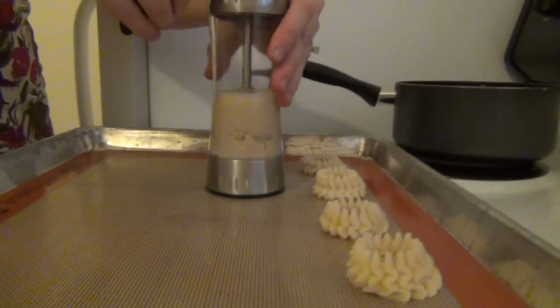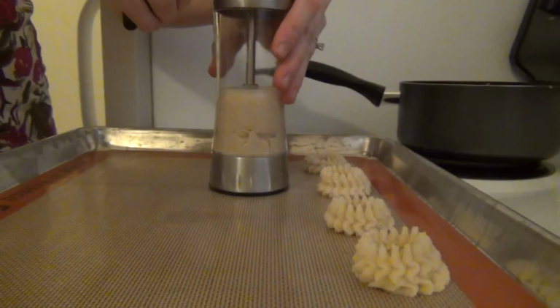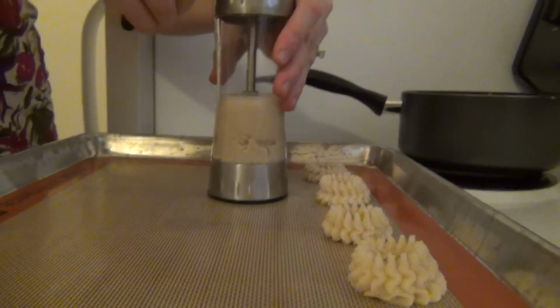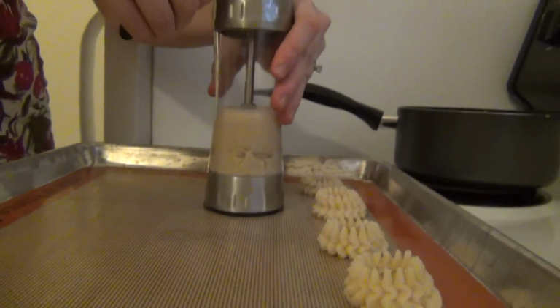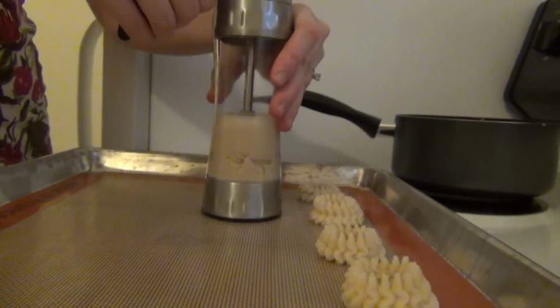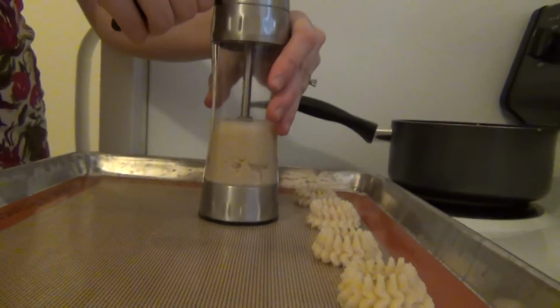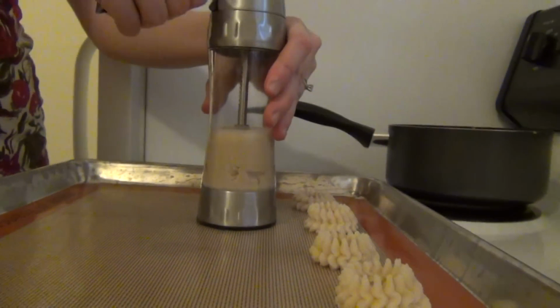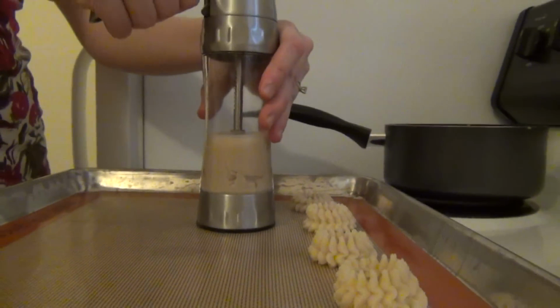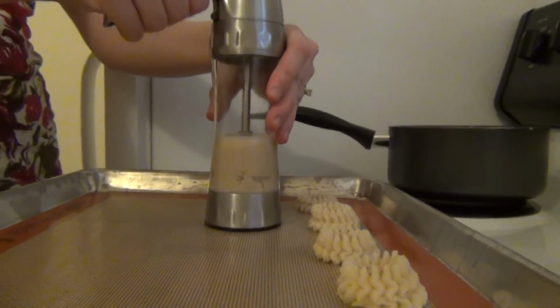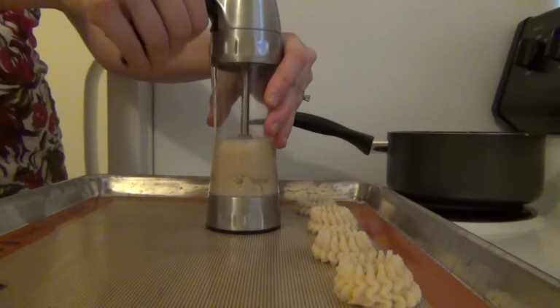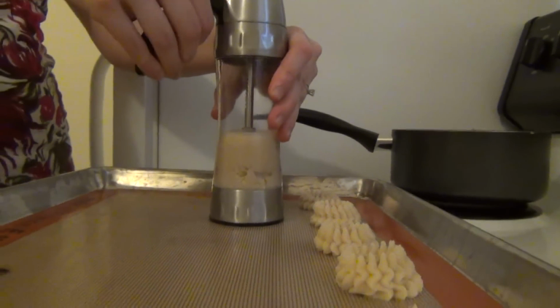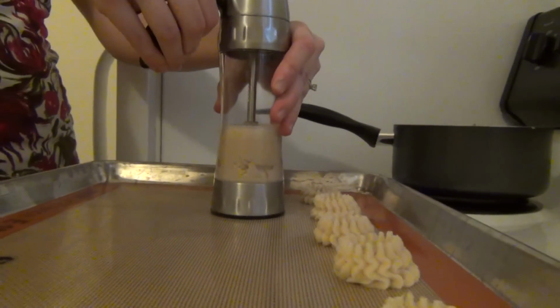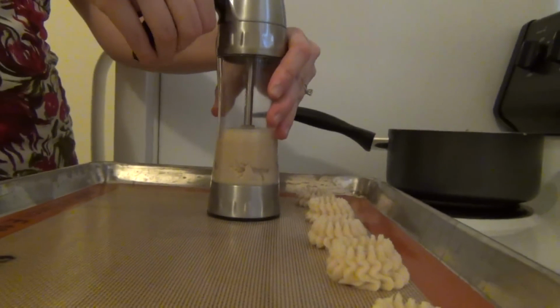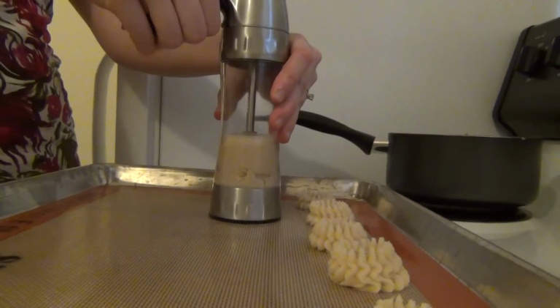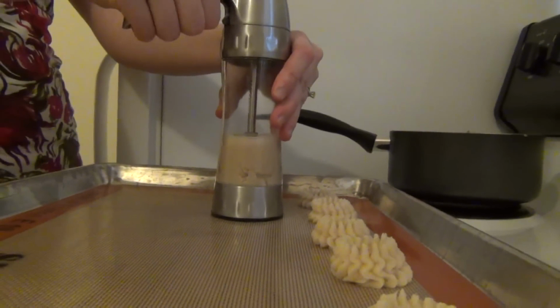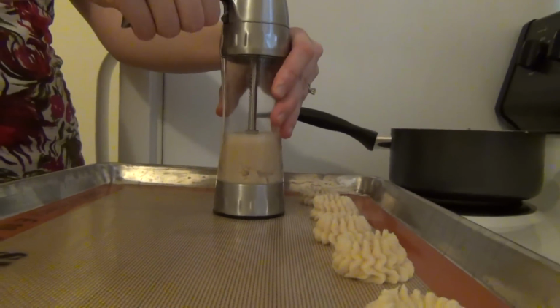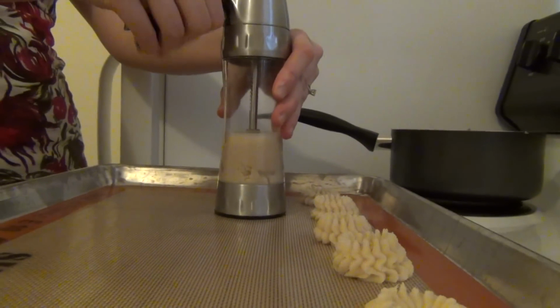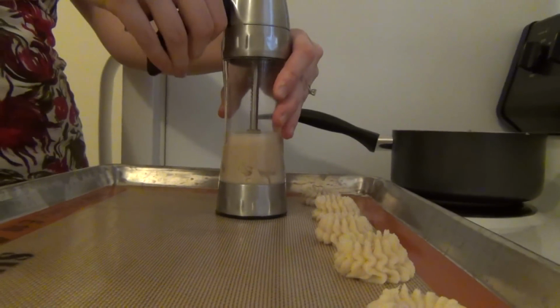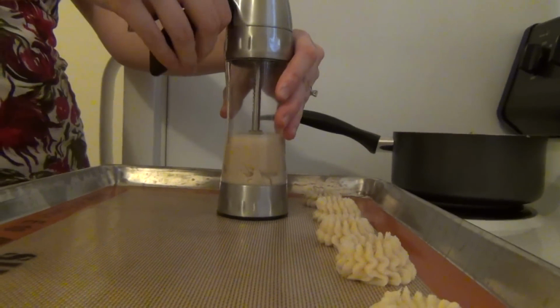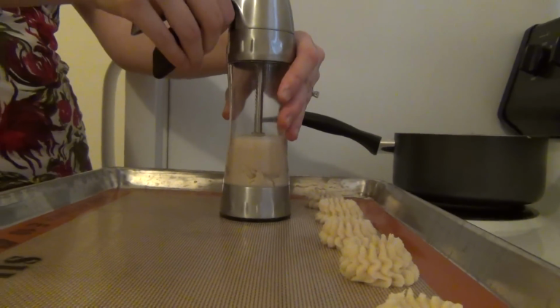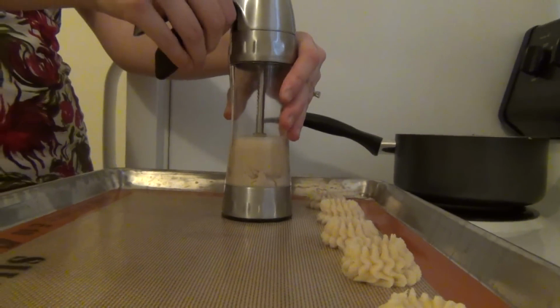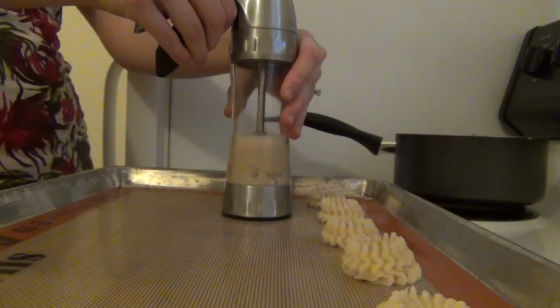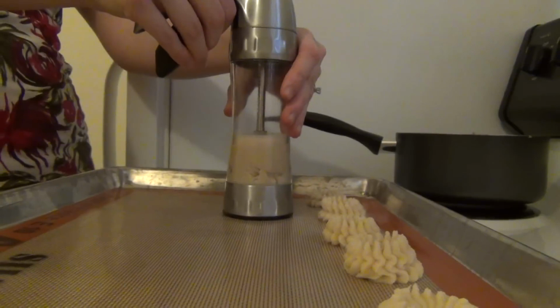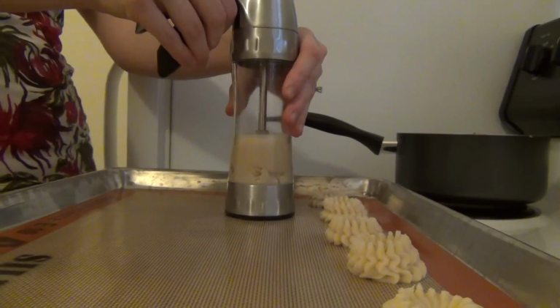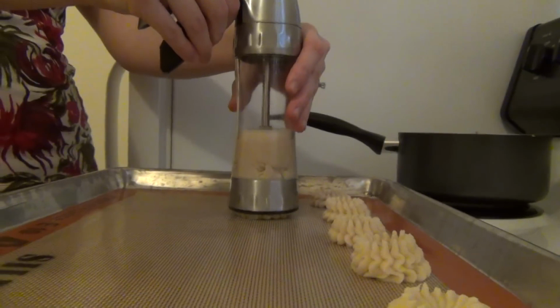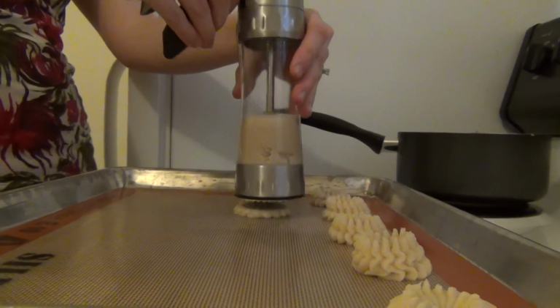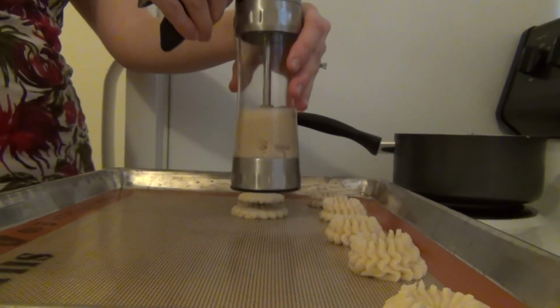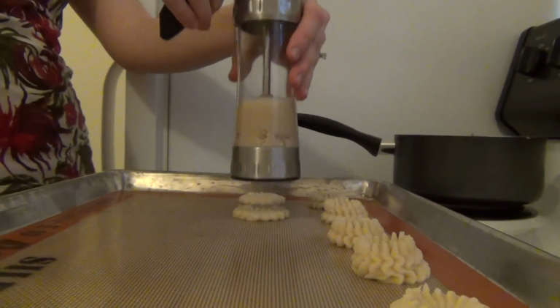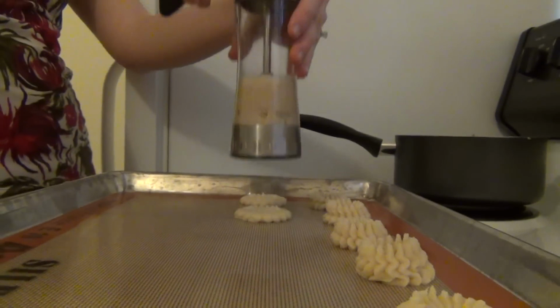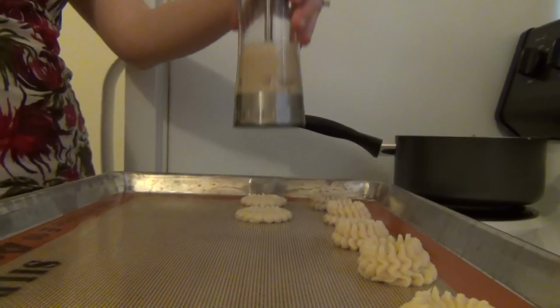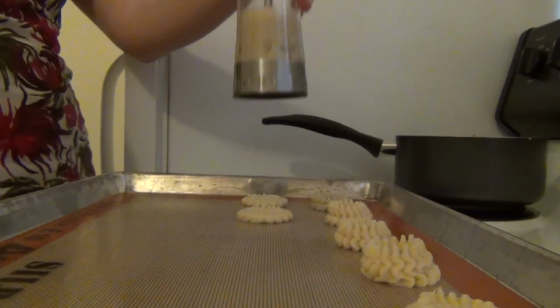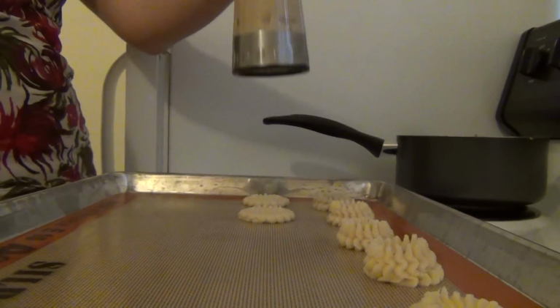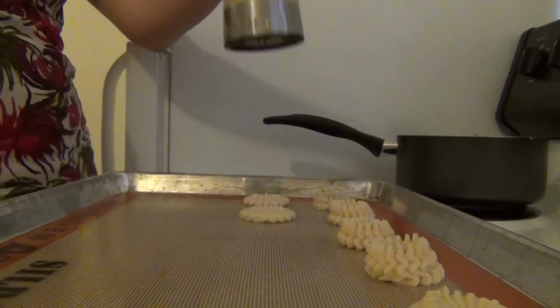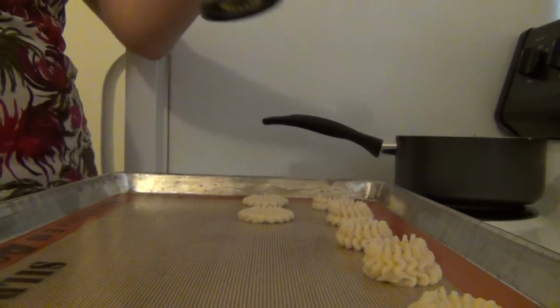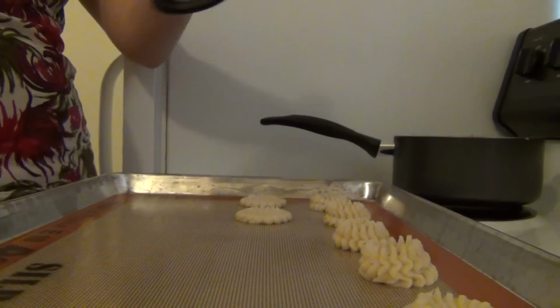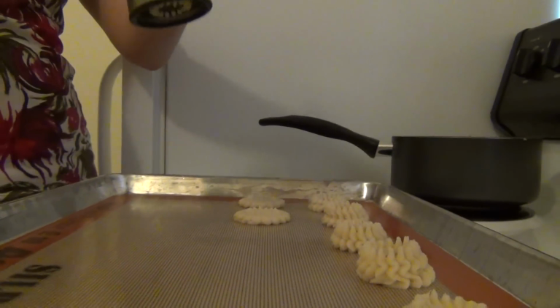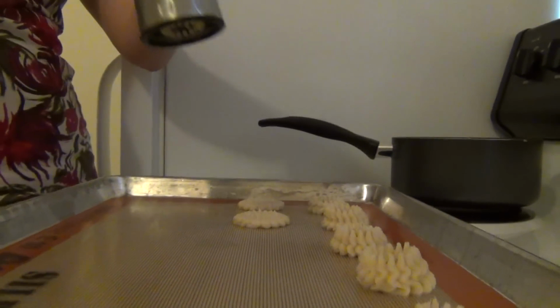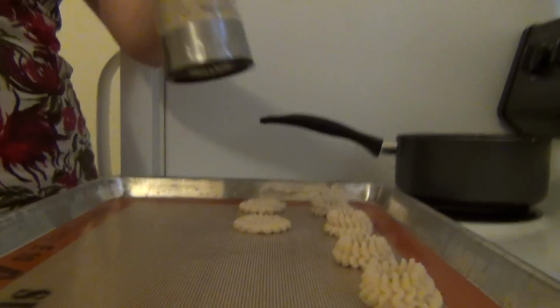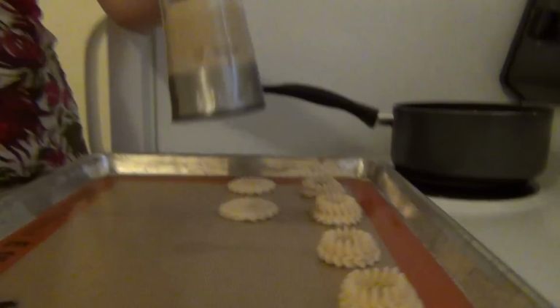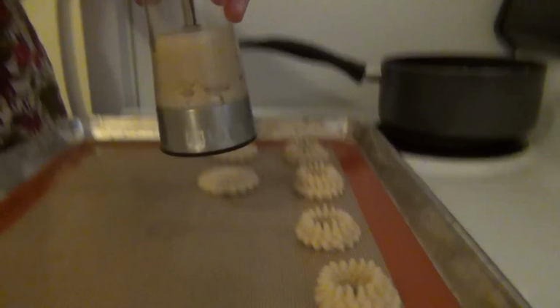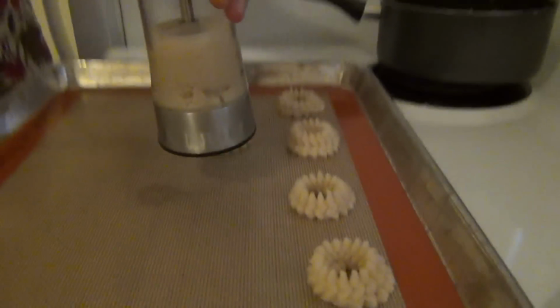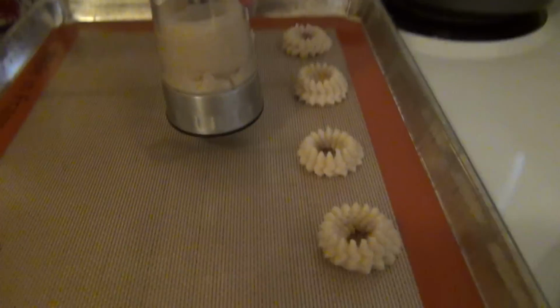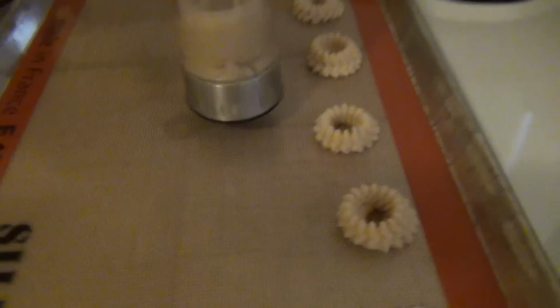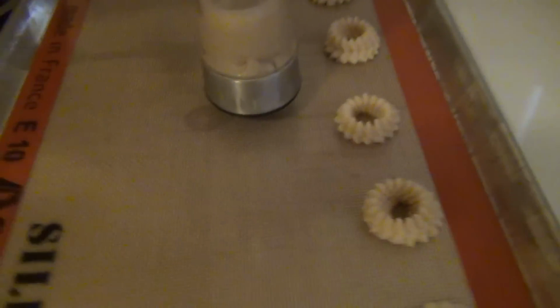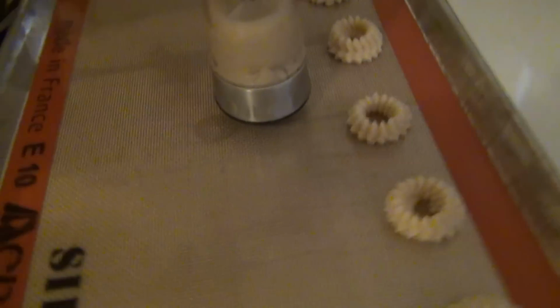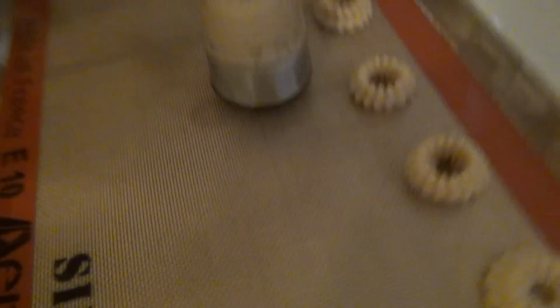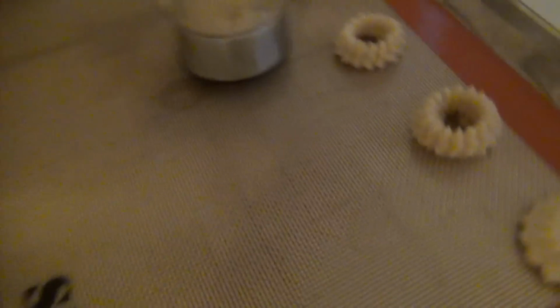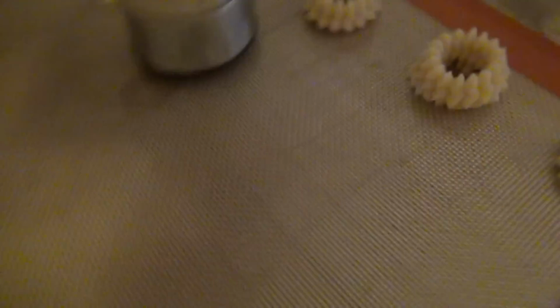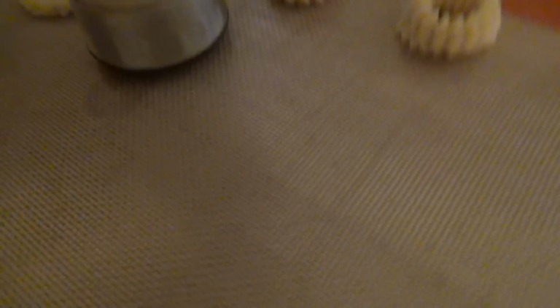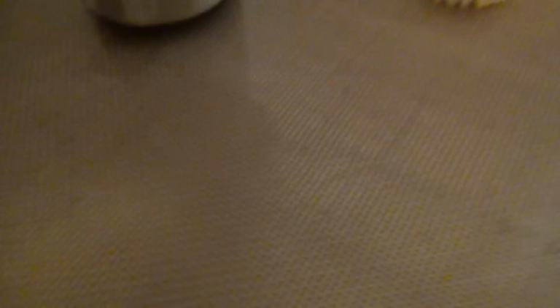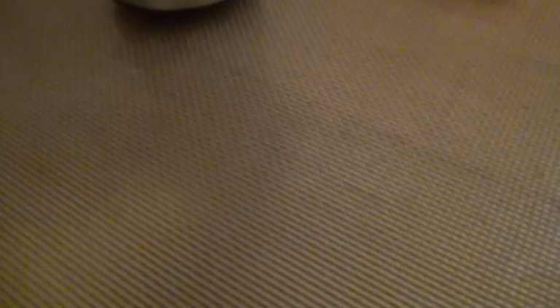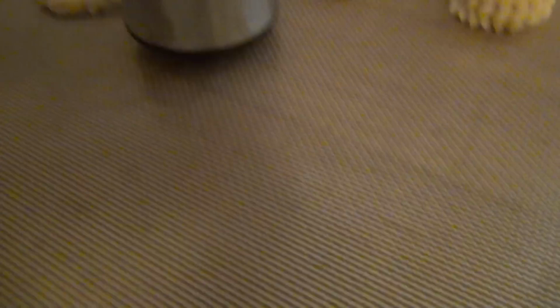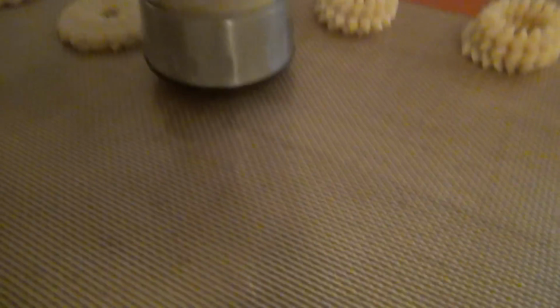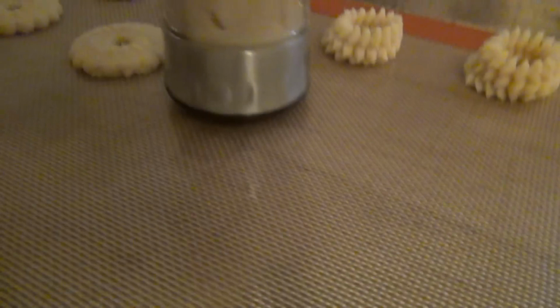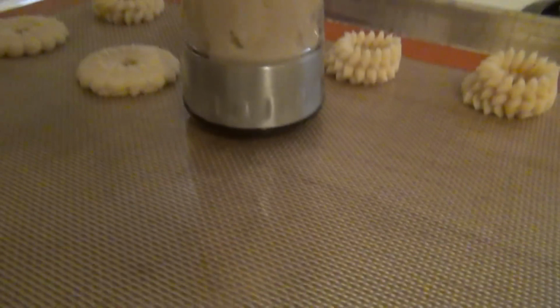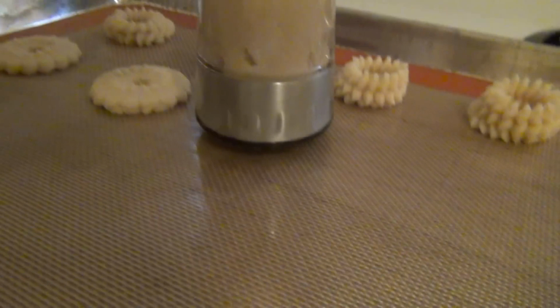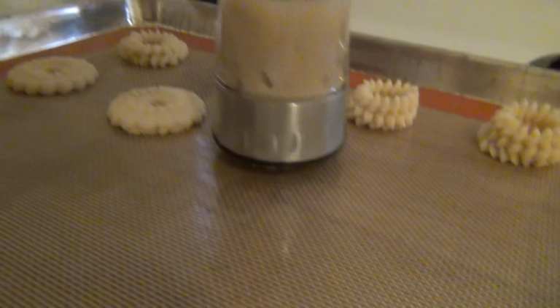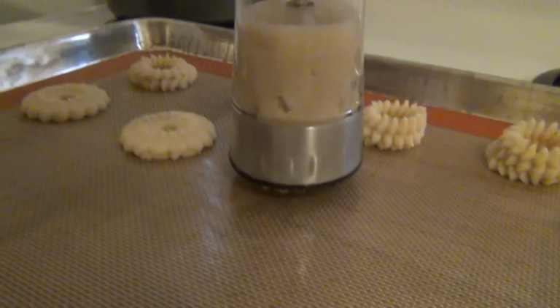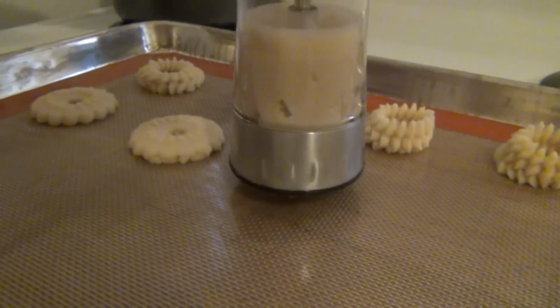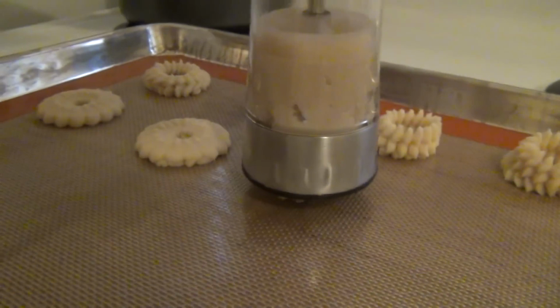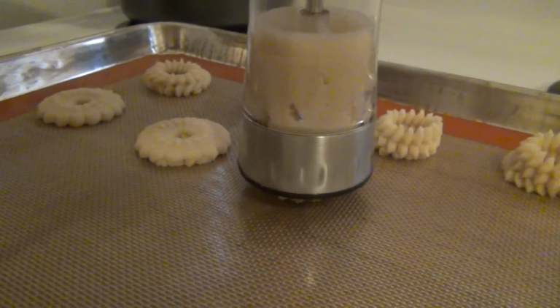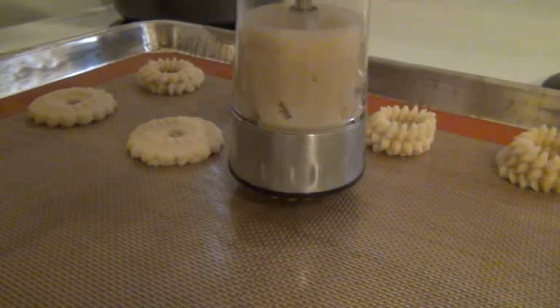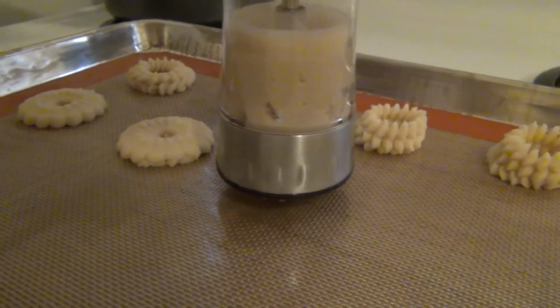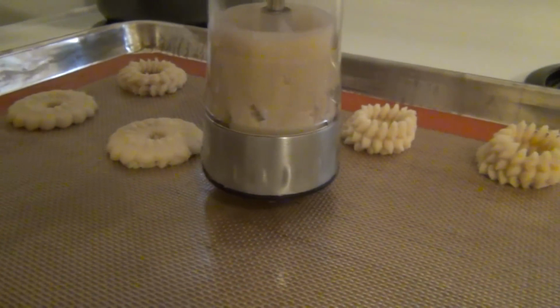So if you pull it down and squeeze twice, it looks like that. But if you hold it up a little bit...